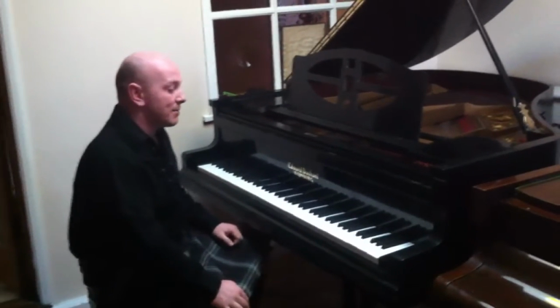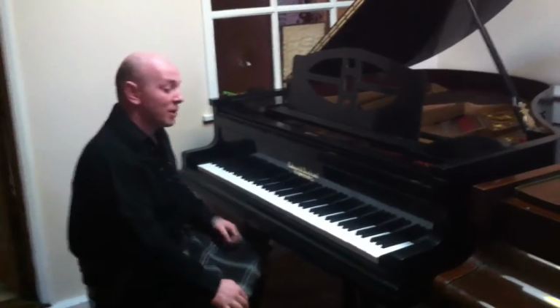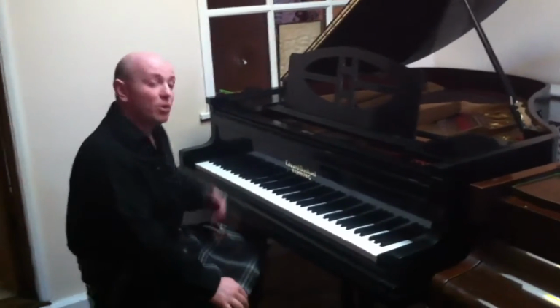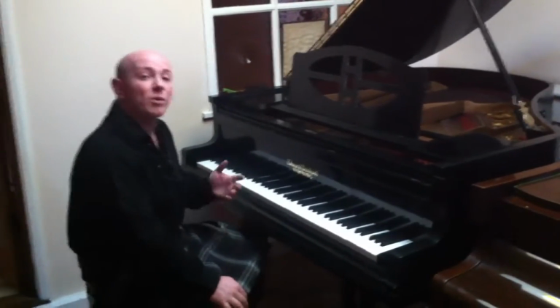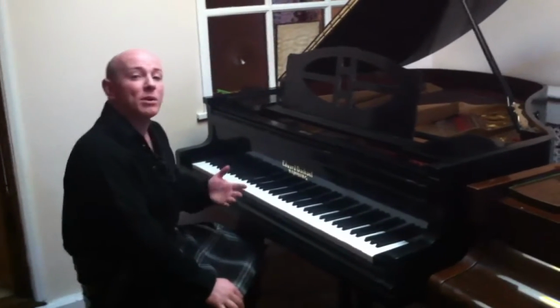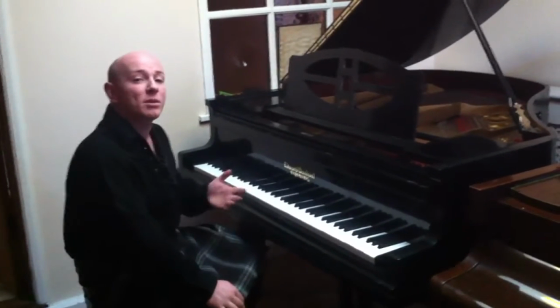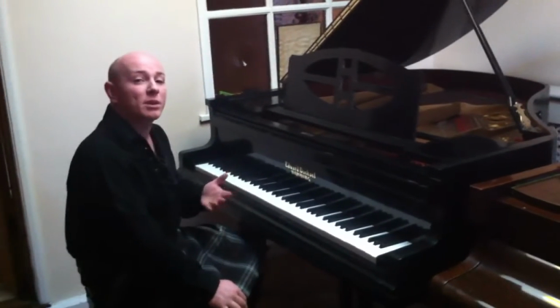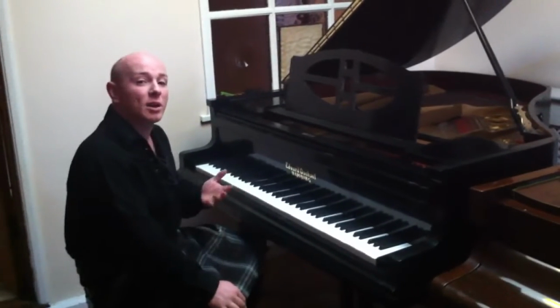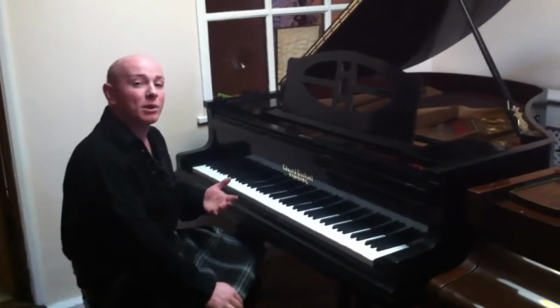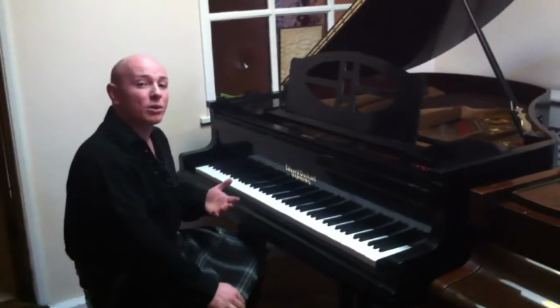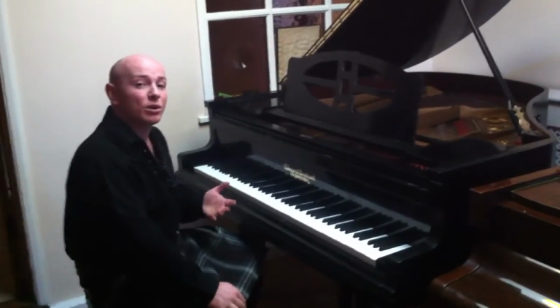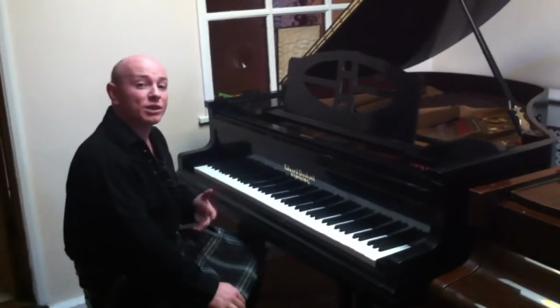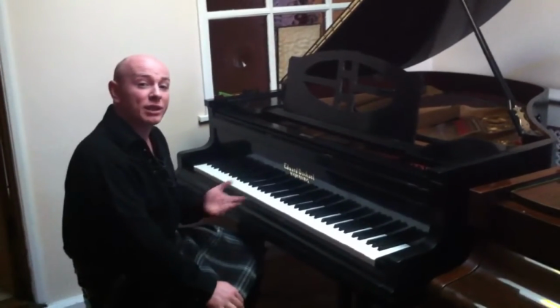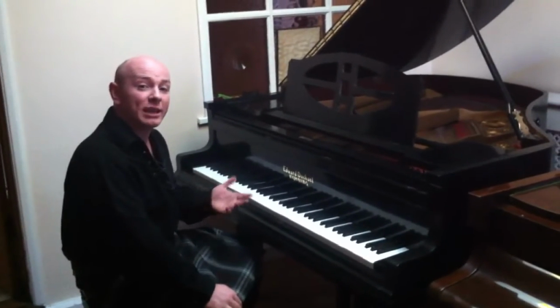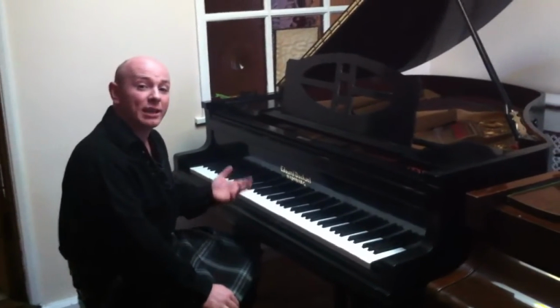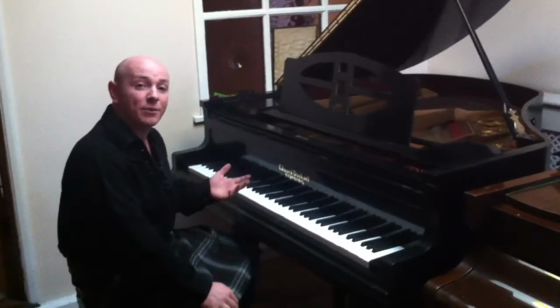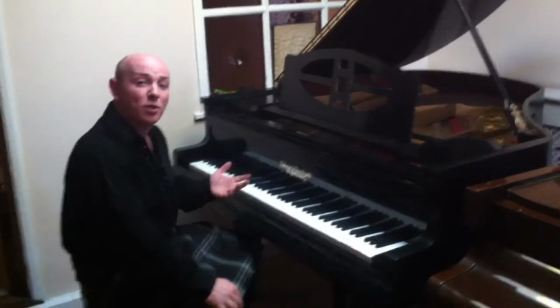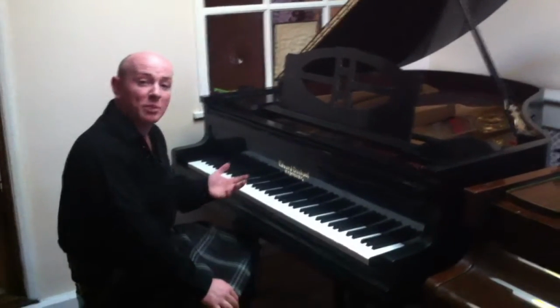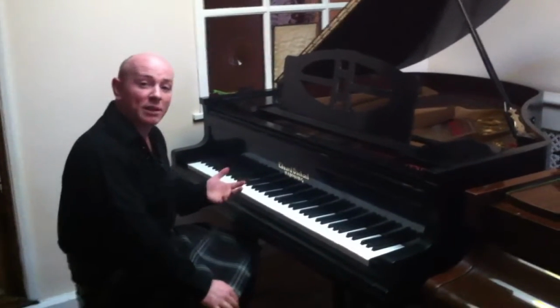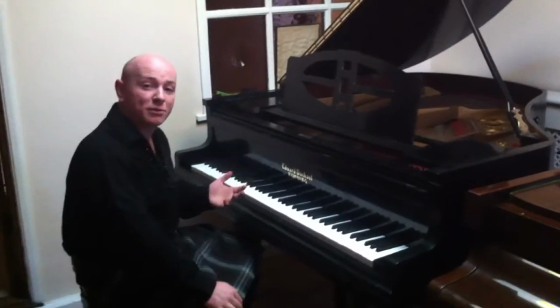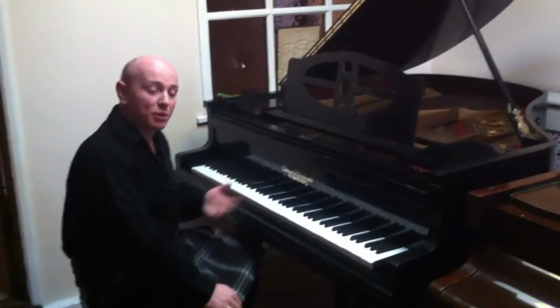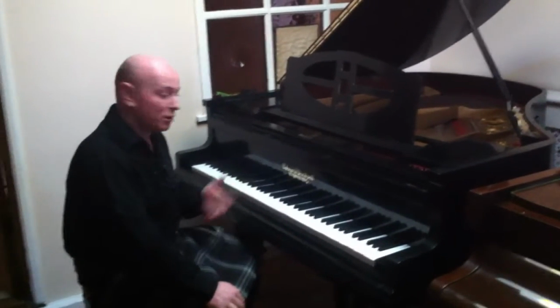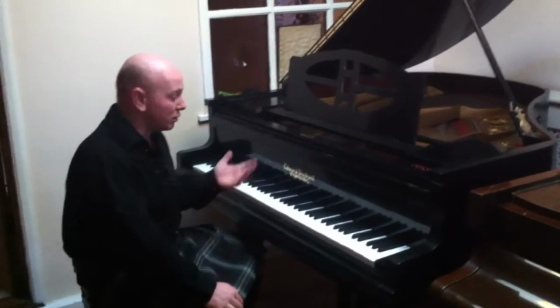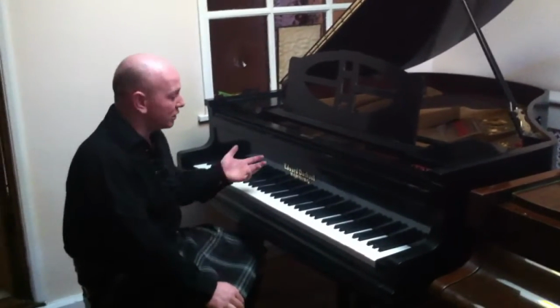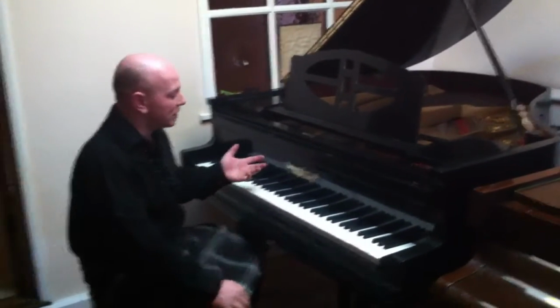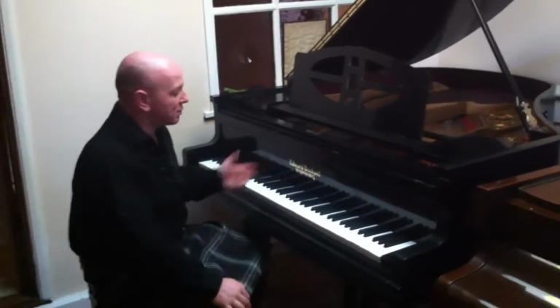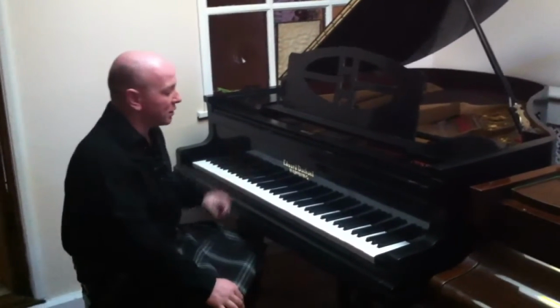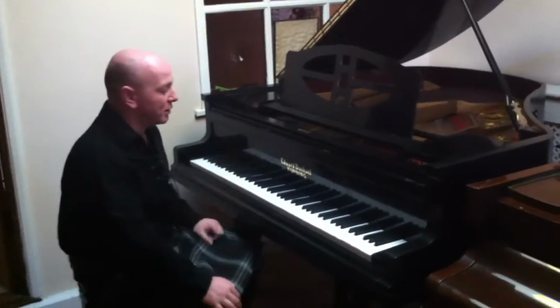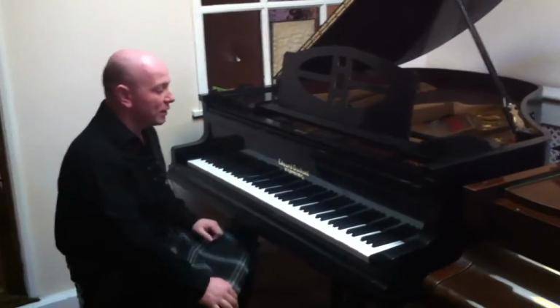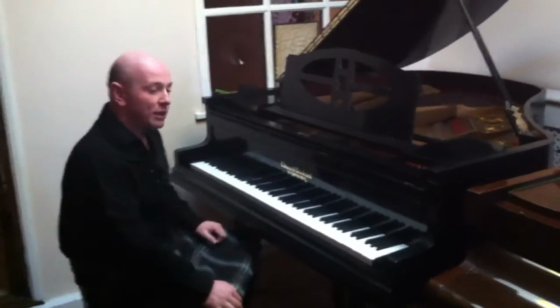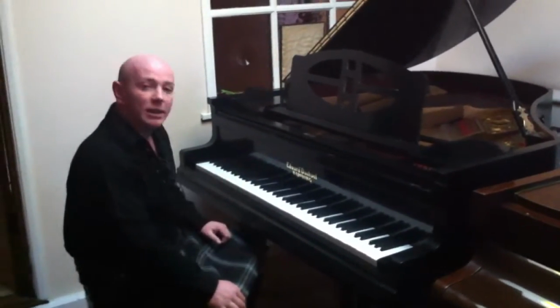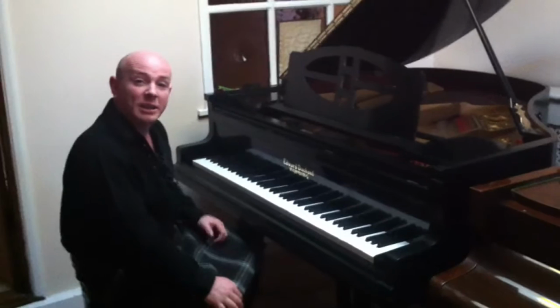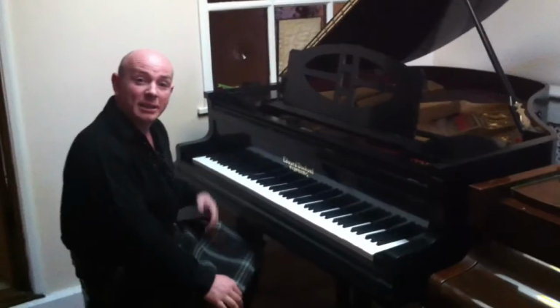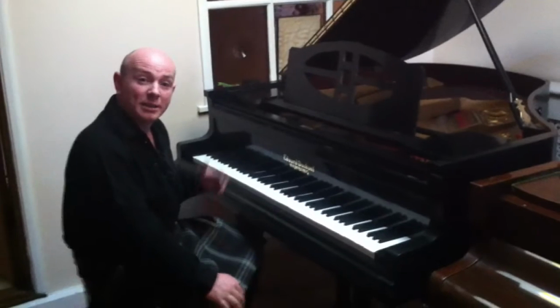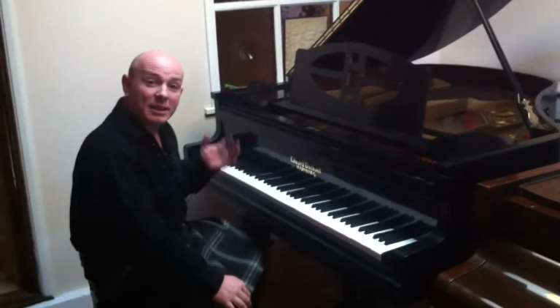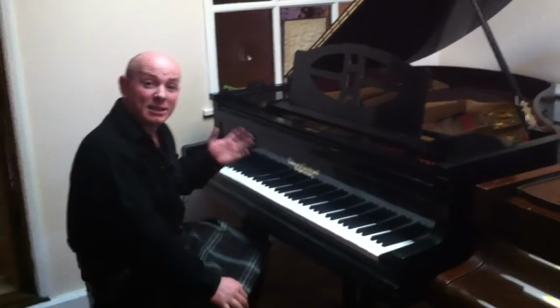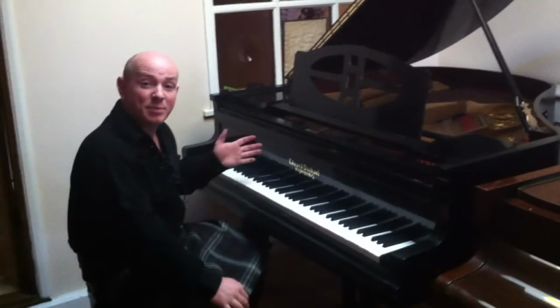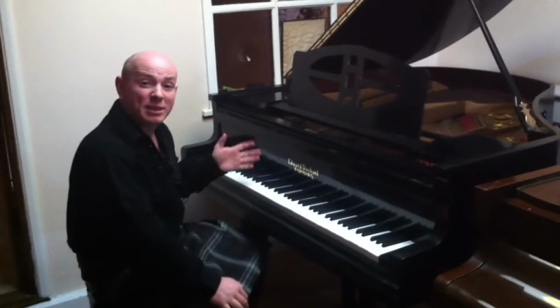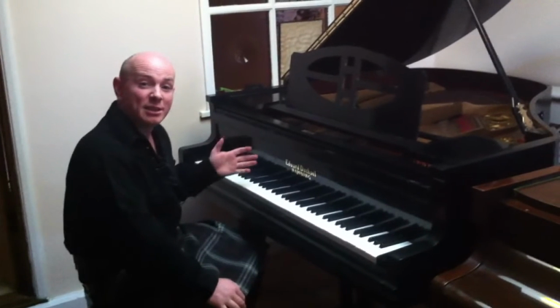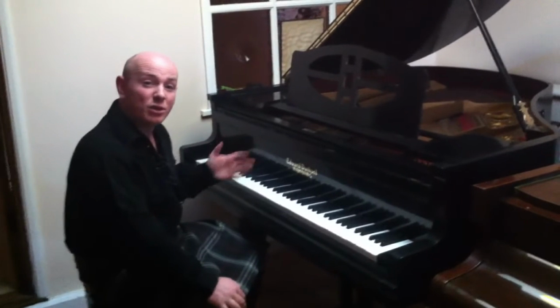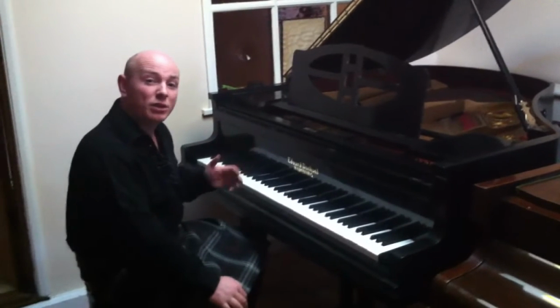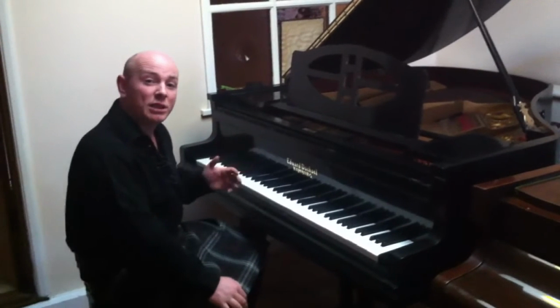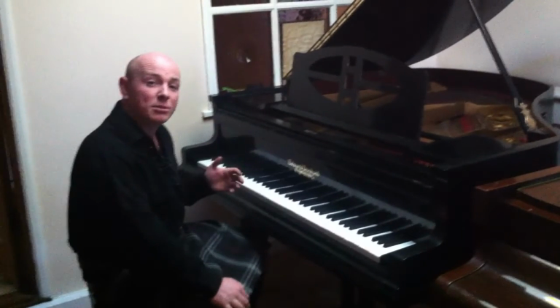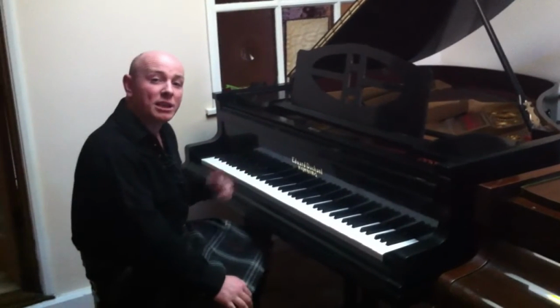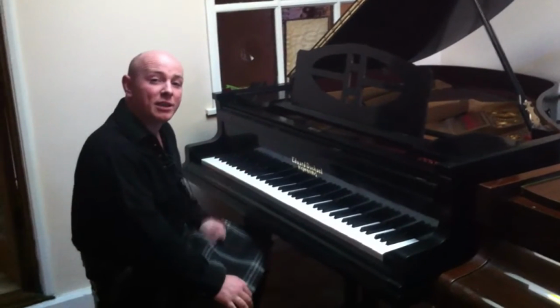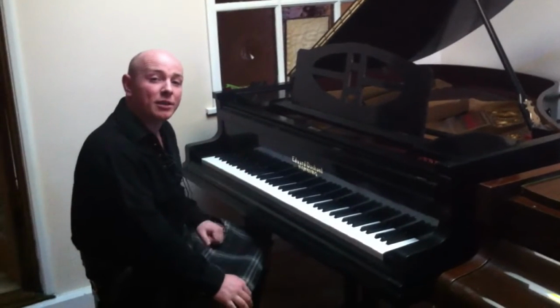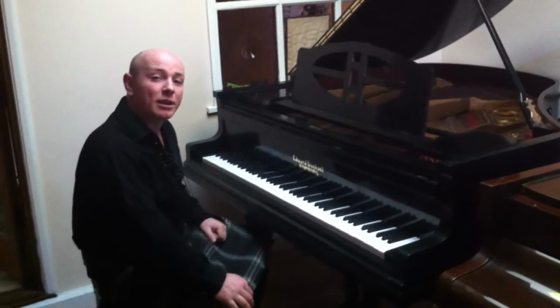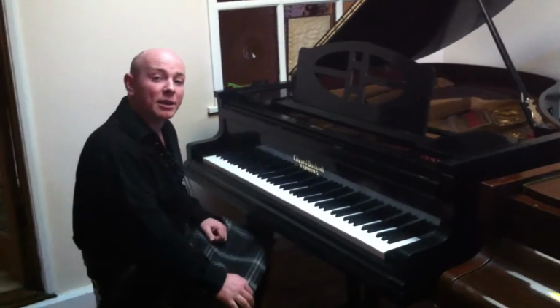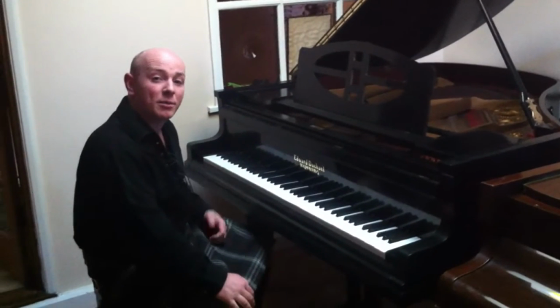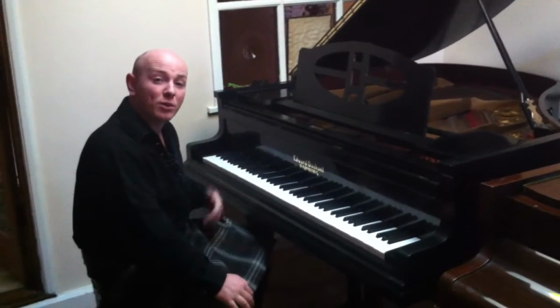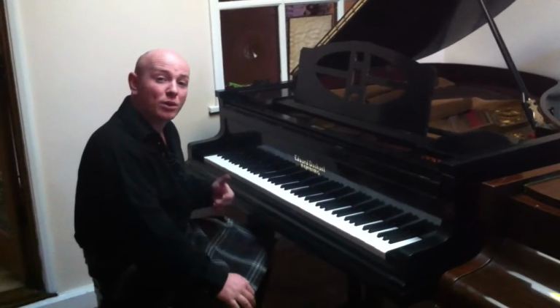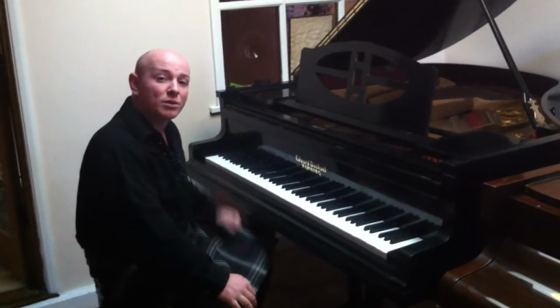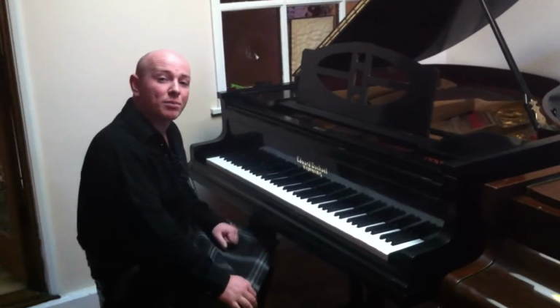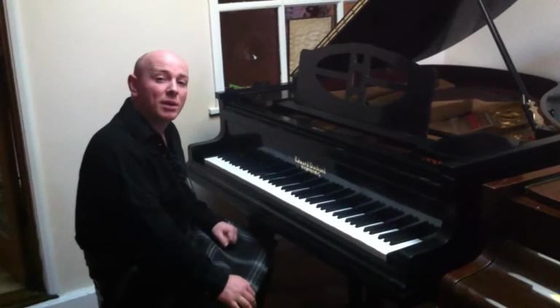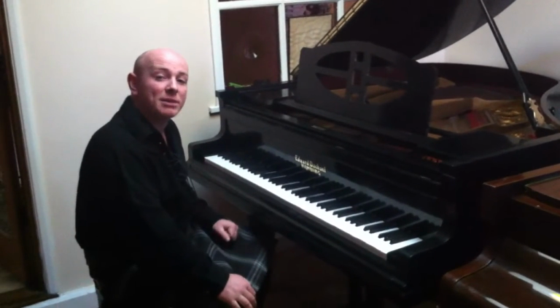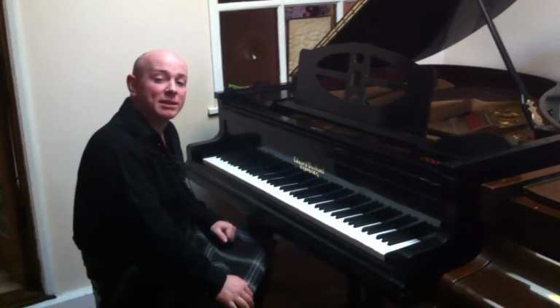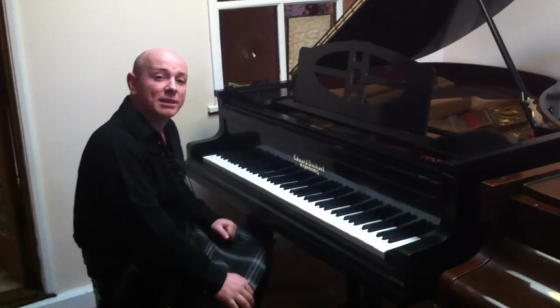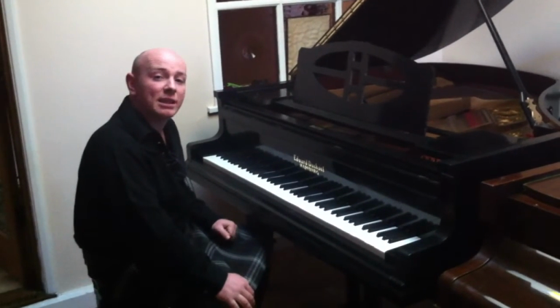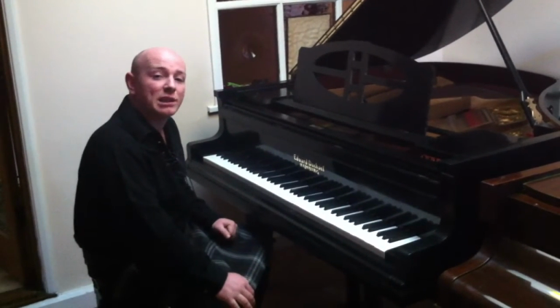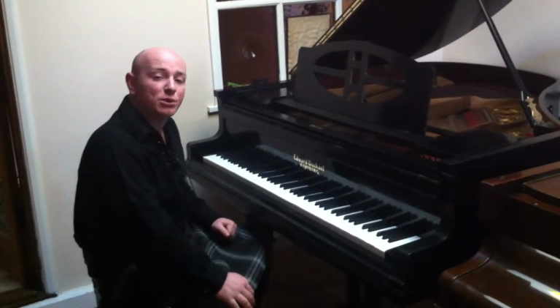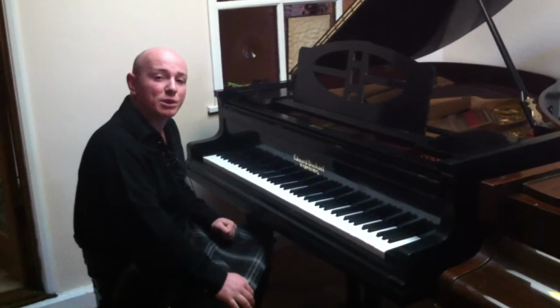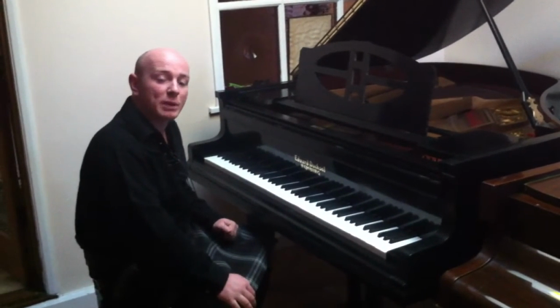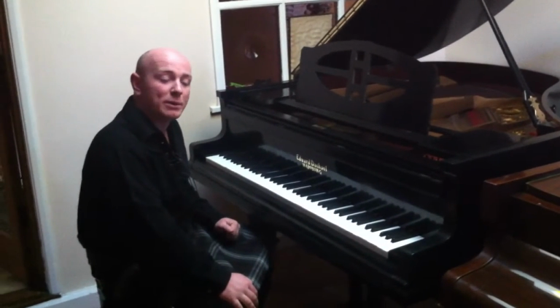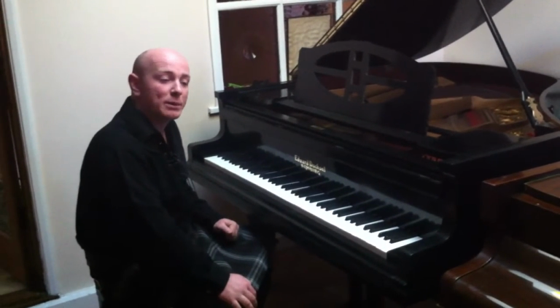You're more than welcome to come across and try any of our pianos out, including this one. This is based in Nottinghamshire, and we've got premises in Glasgow as well.